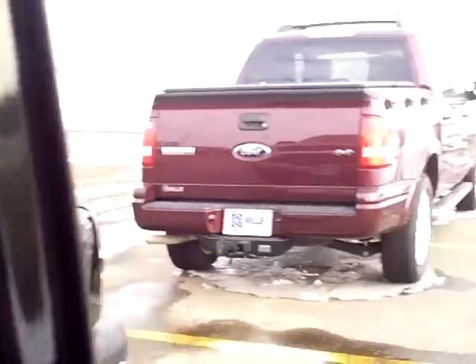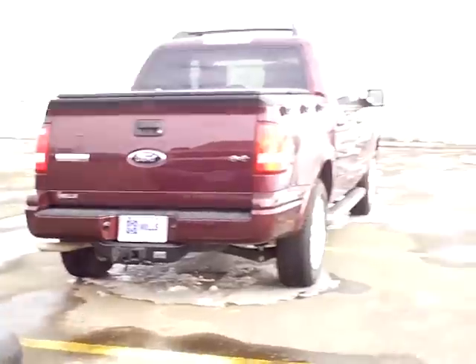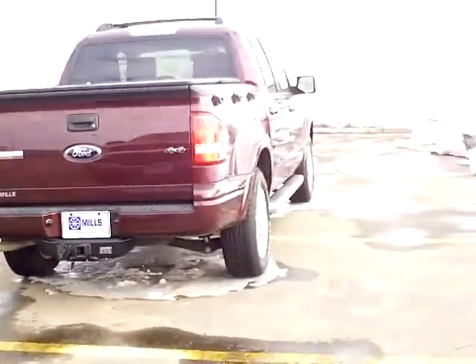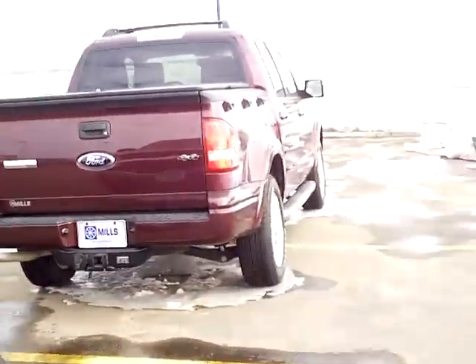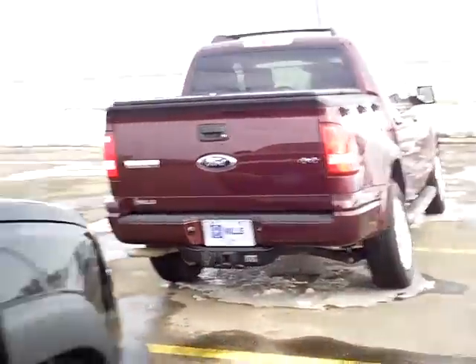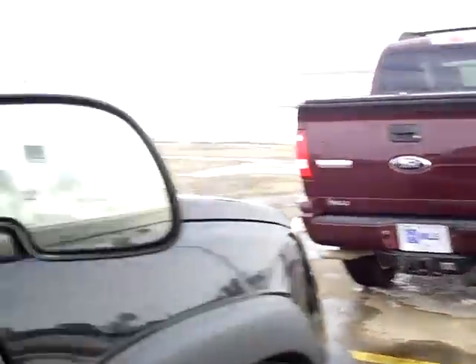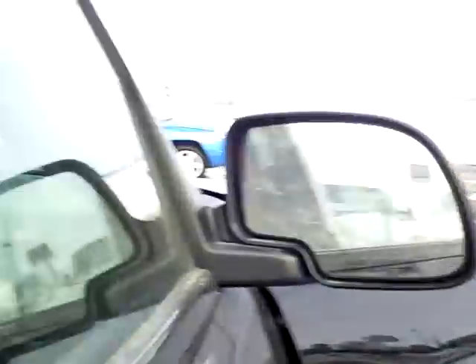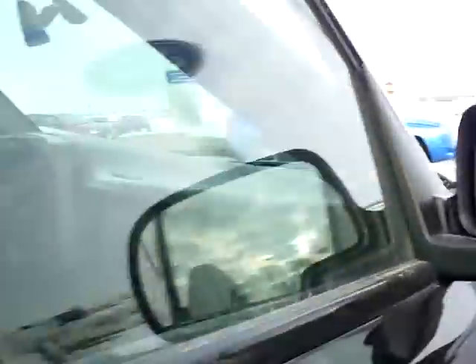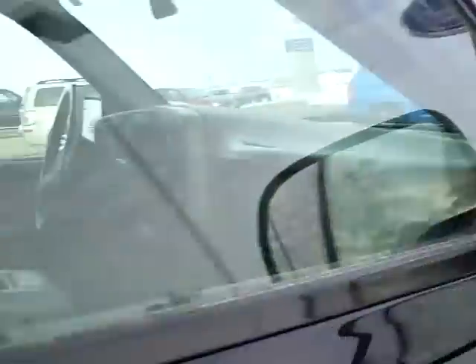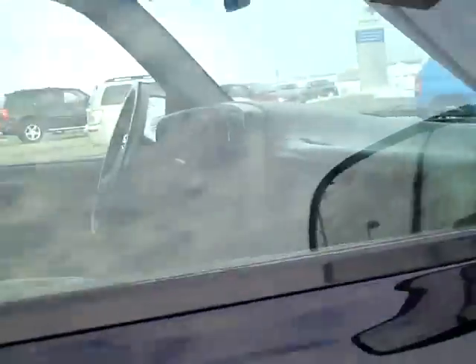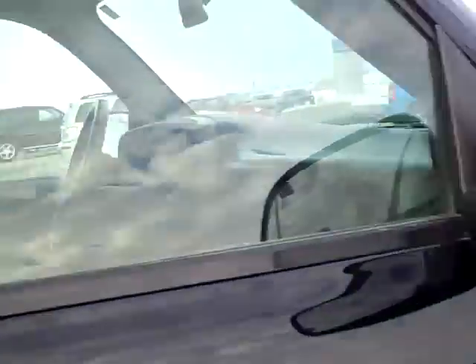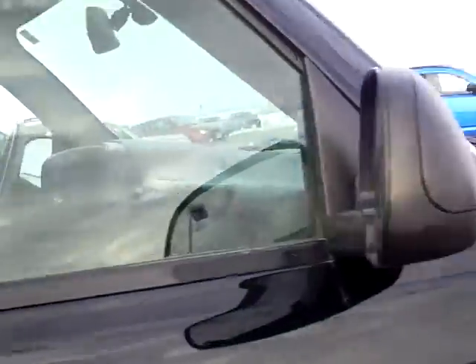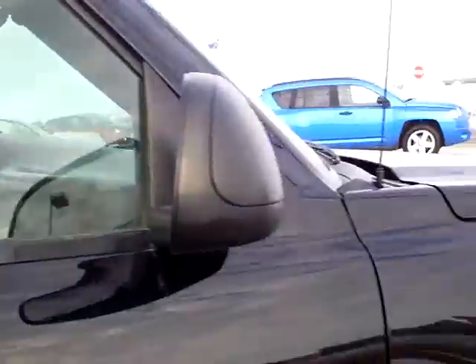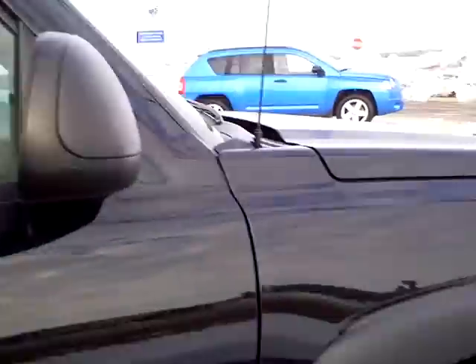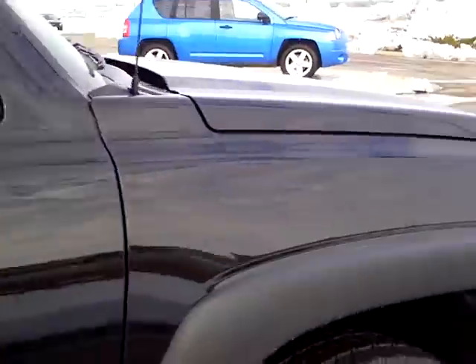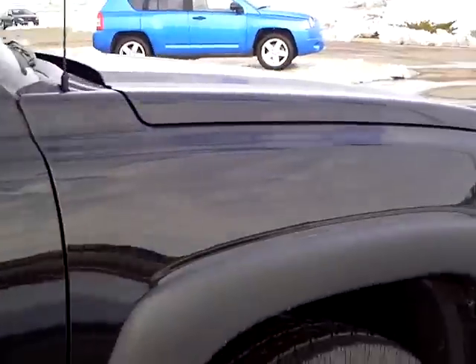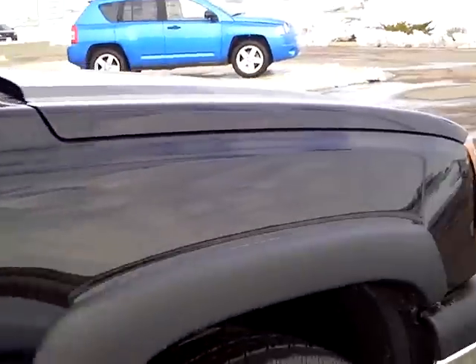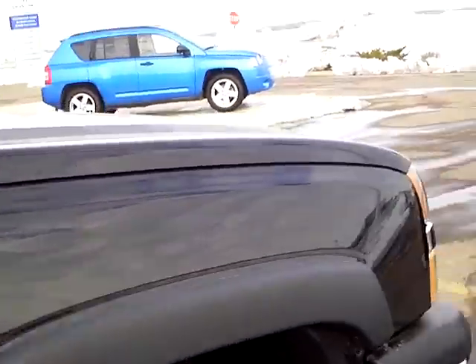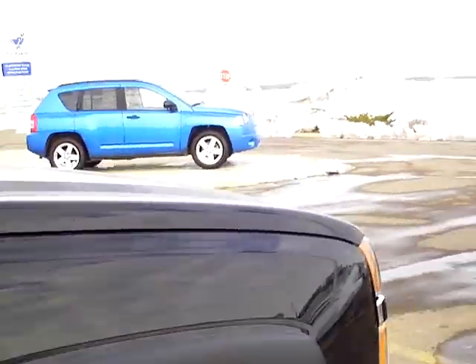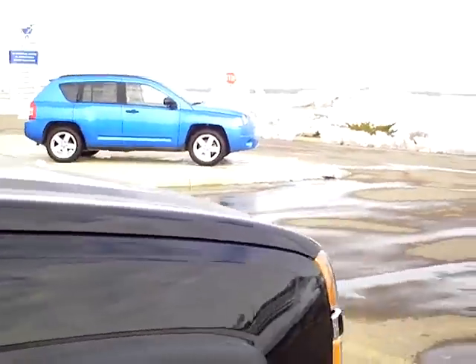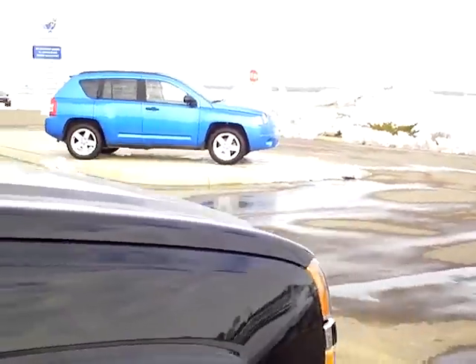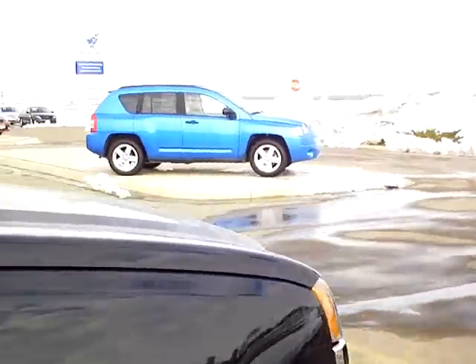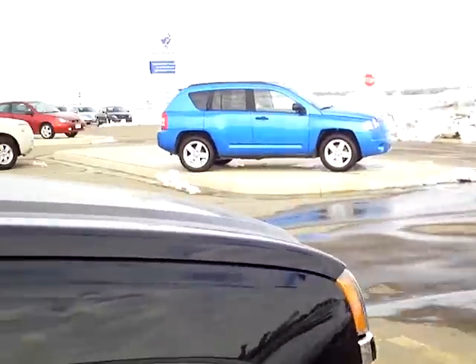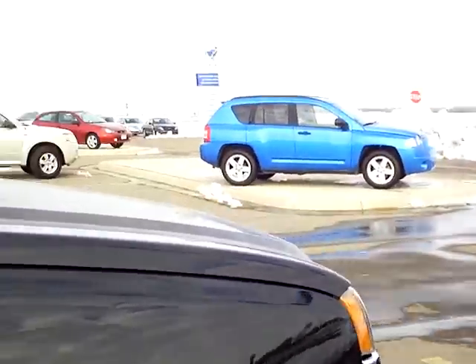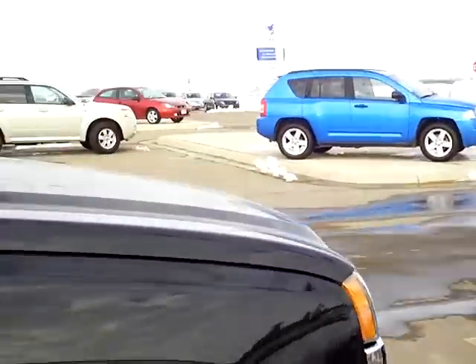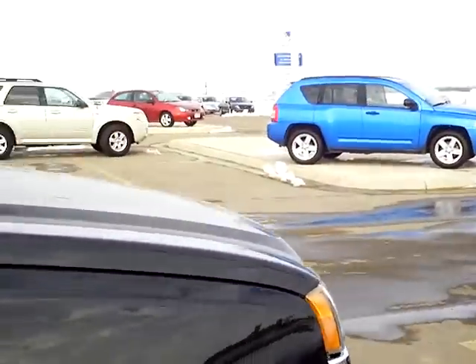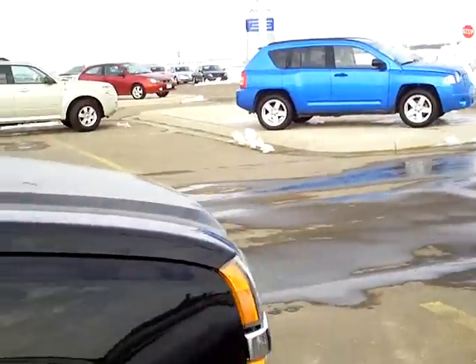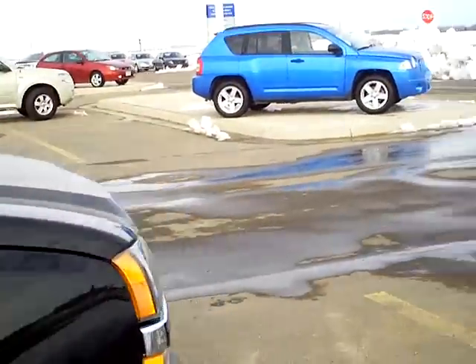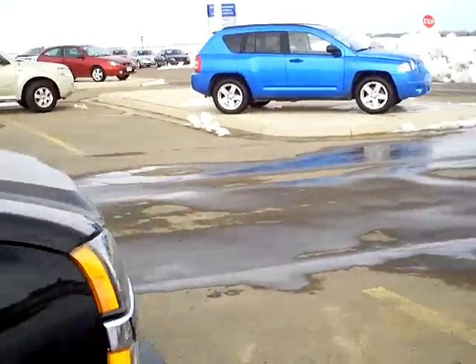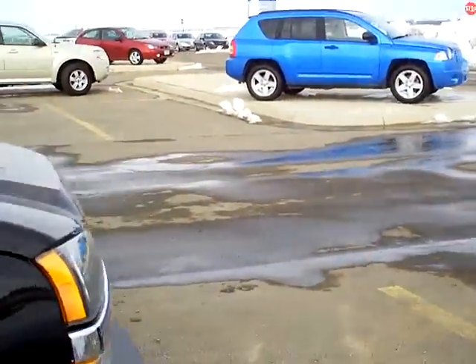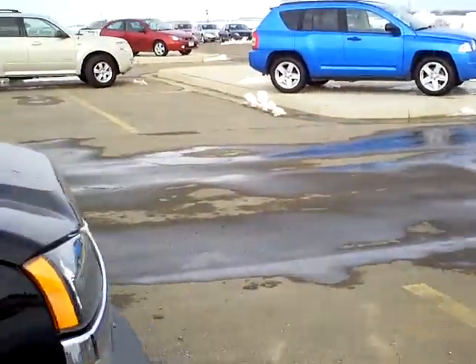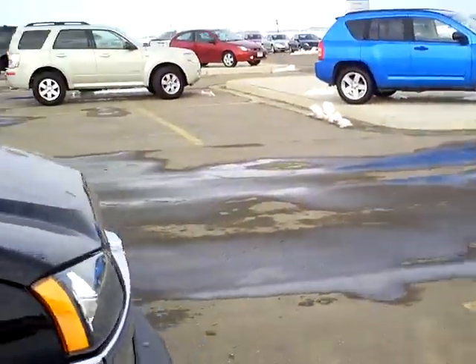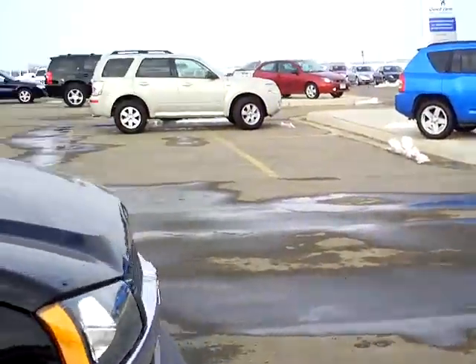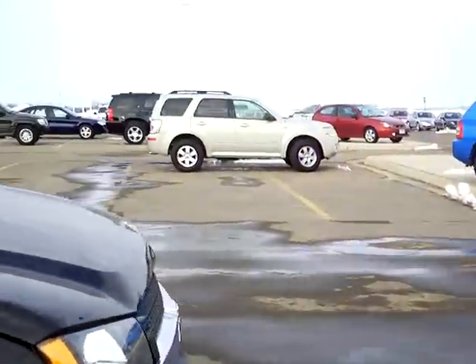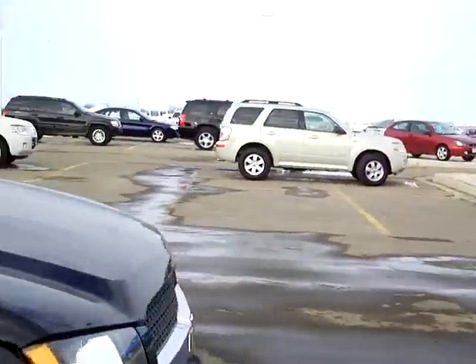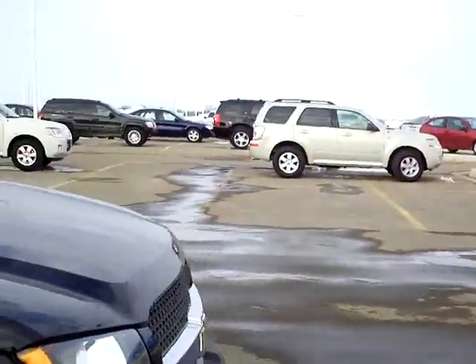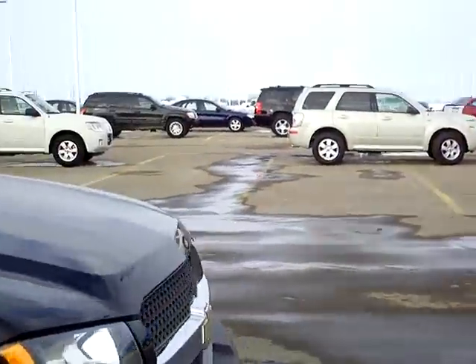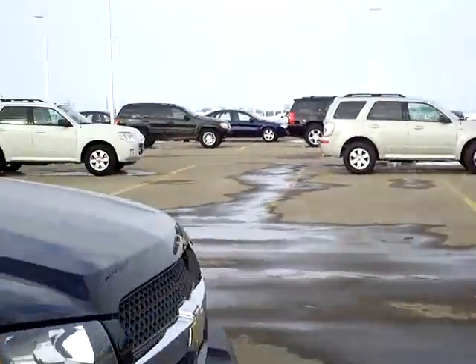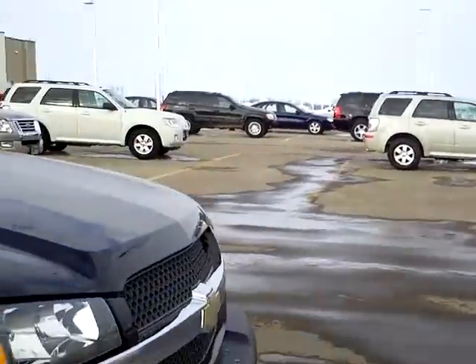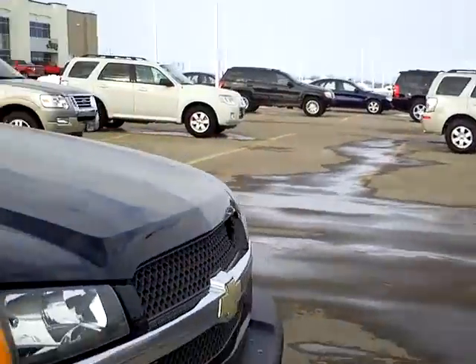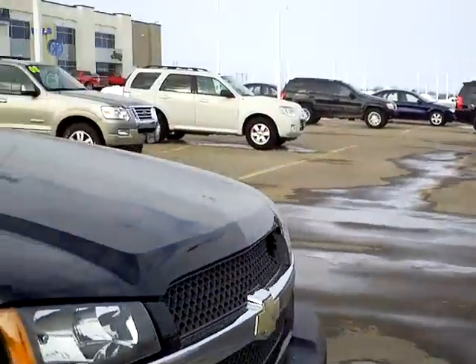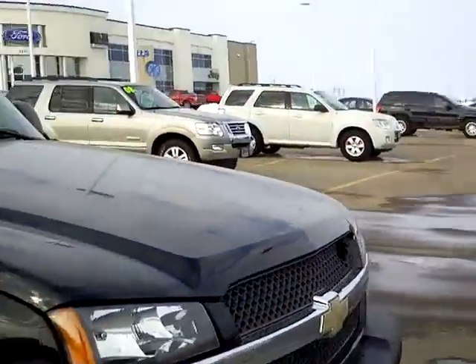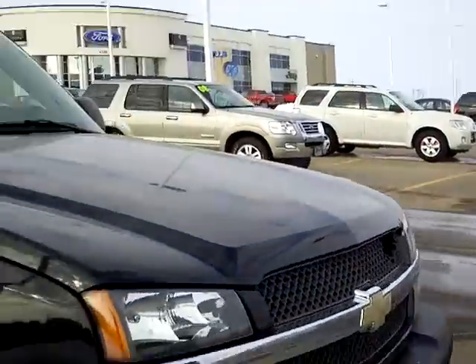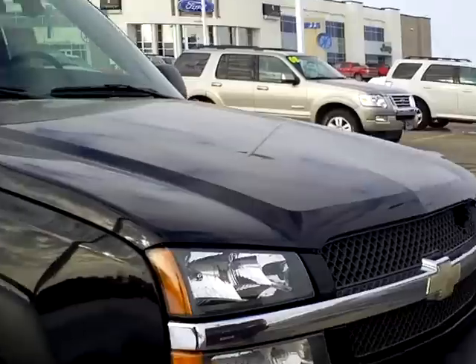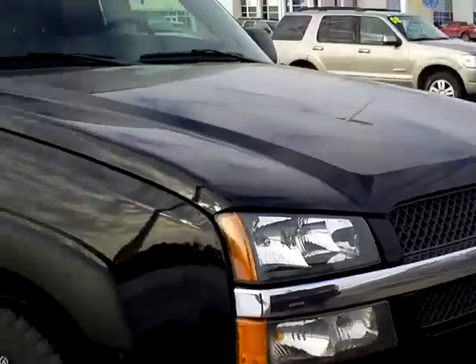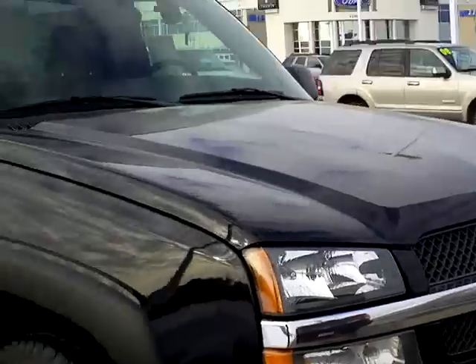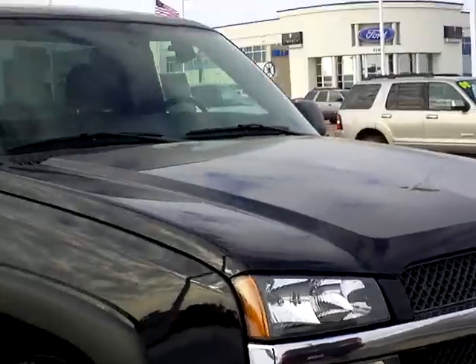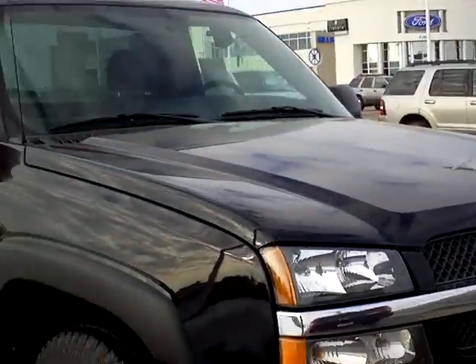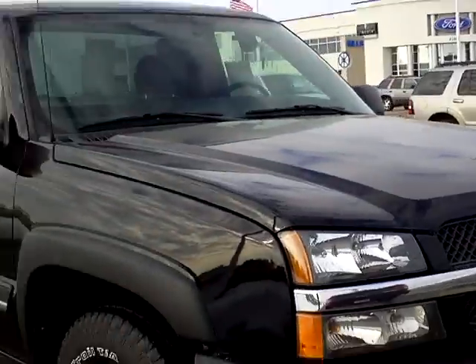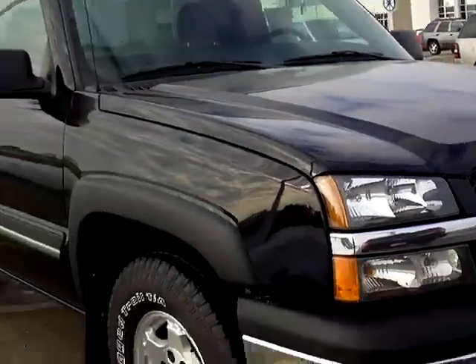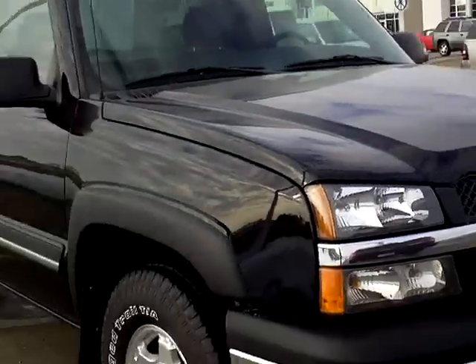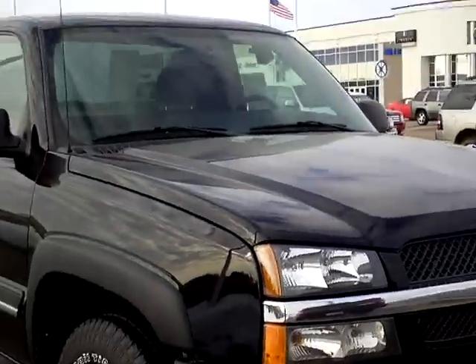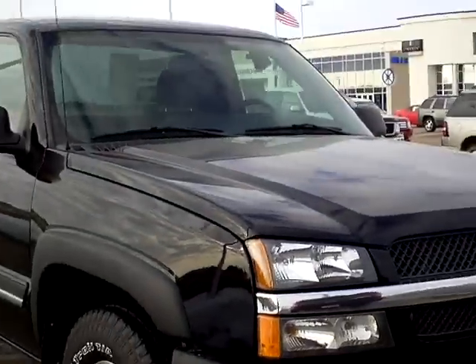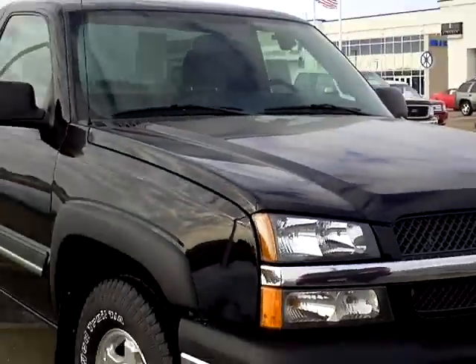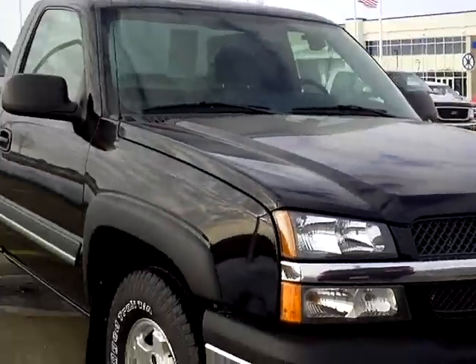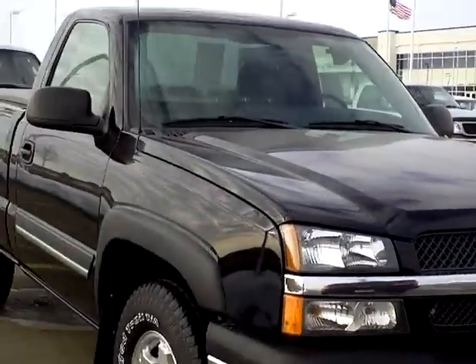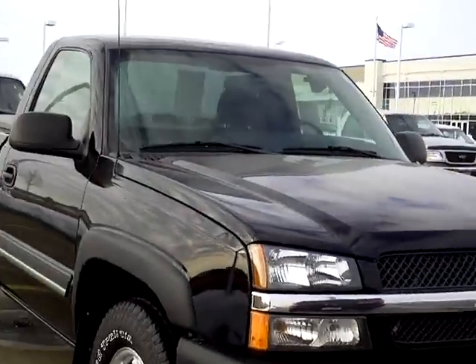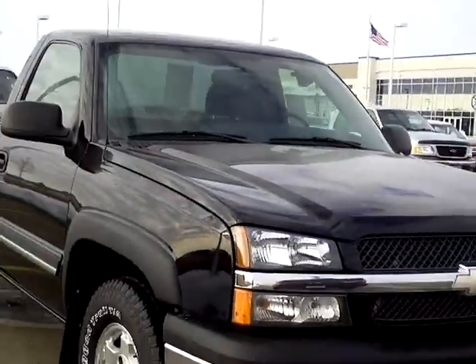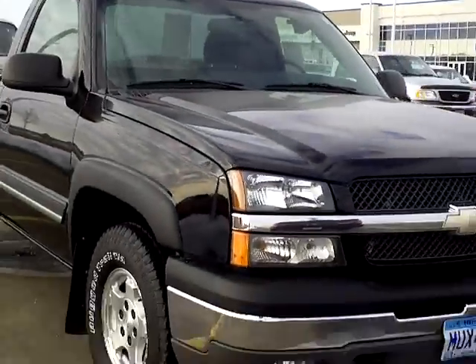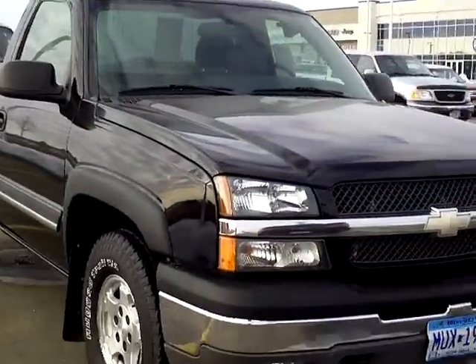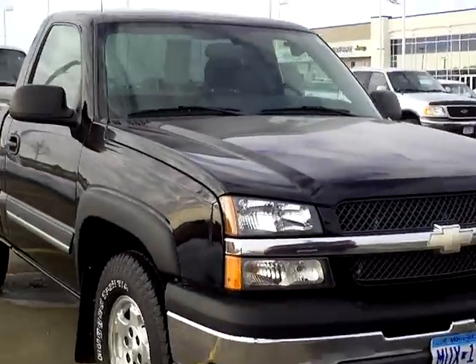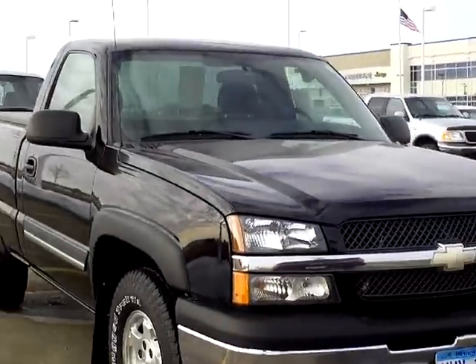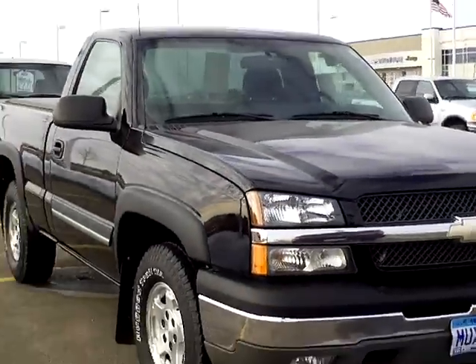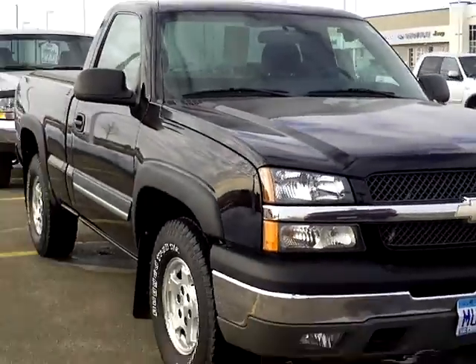If you'd like to come down and take this one for a spin, come down and see me, Heather Arndt, at Mills Ford Jeep in Wilmer.